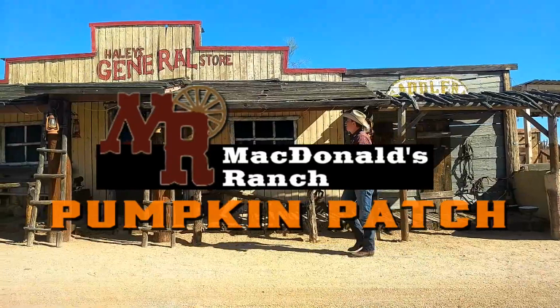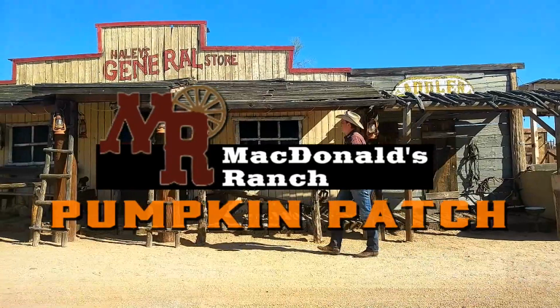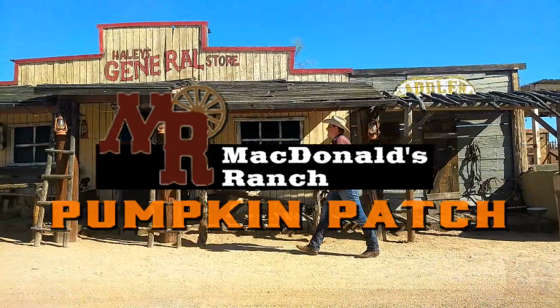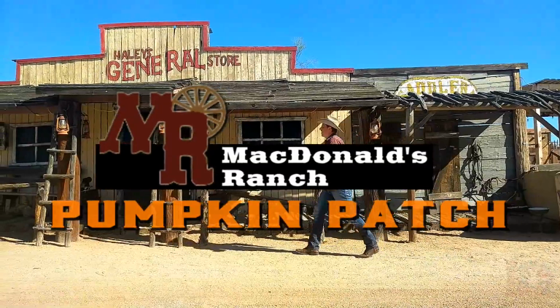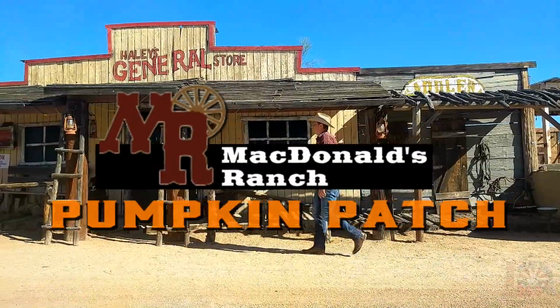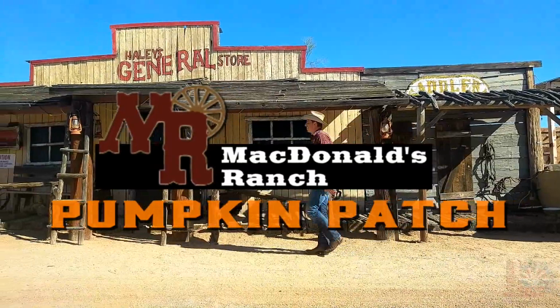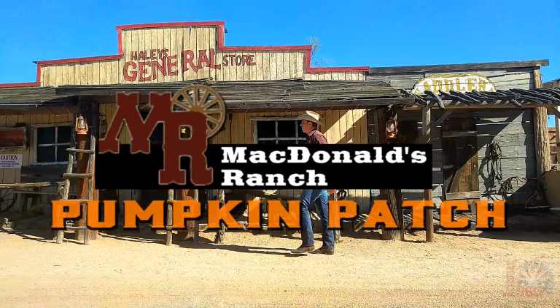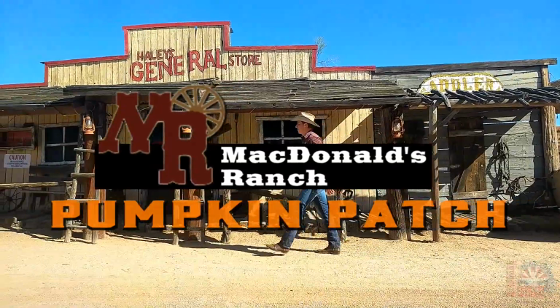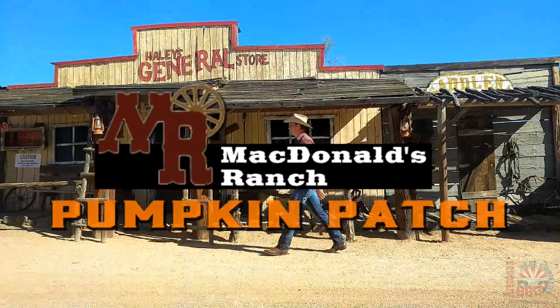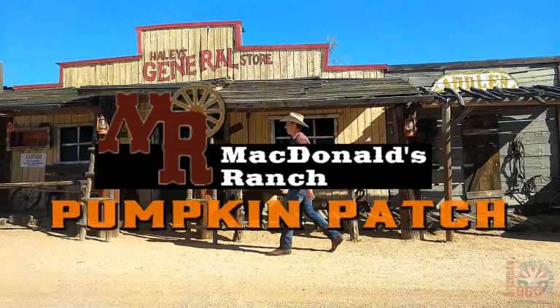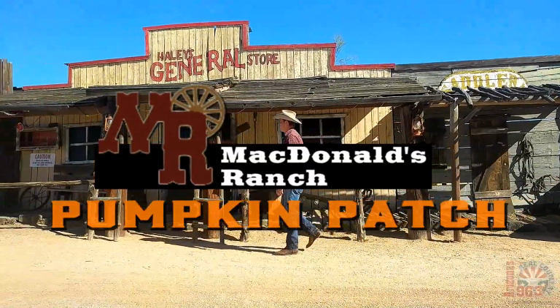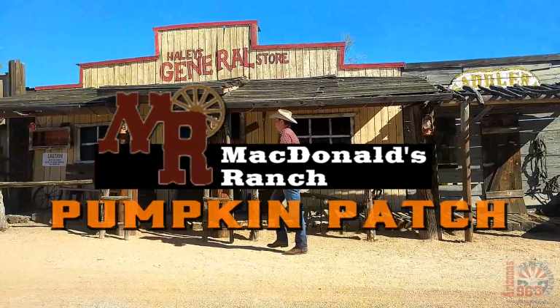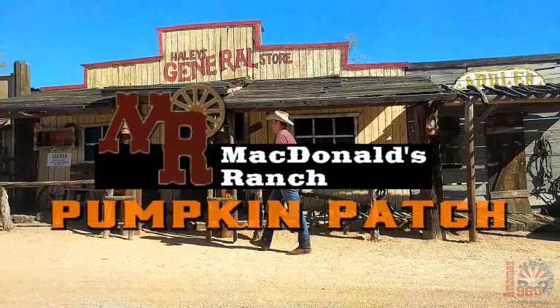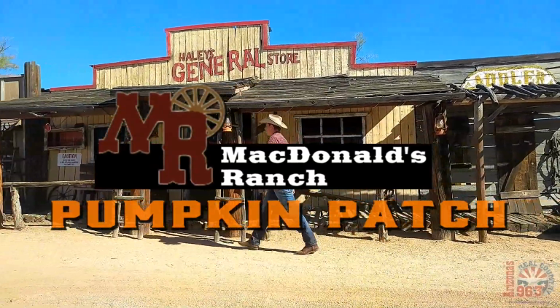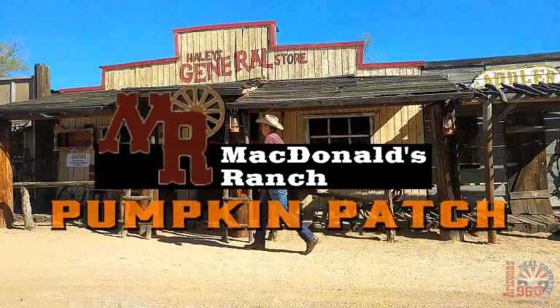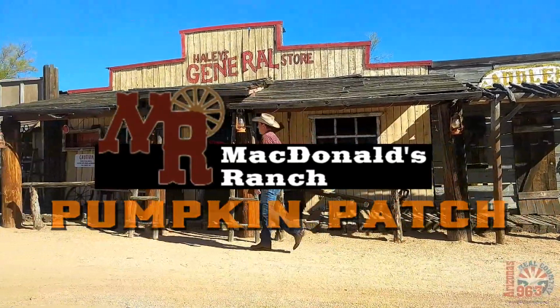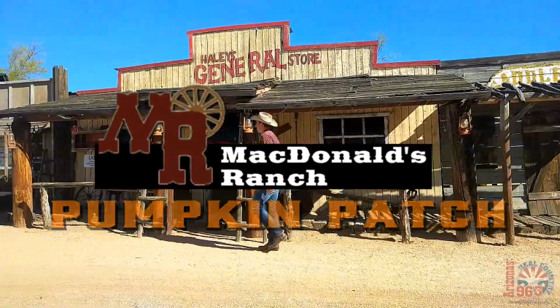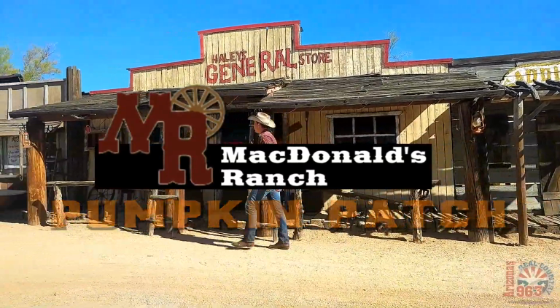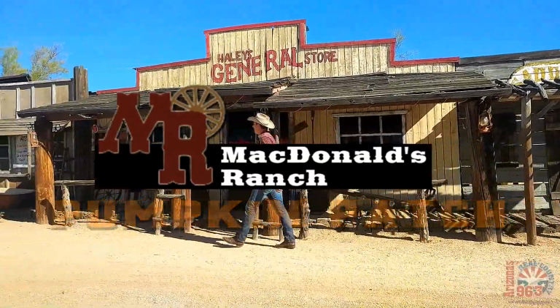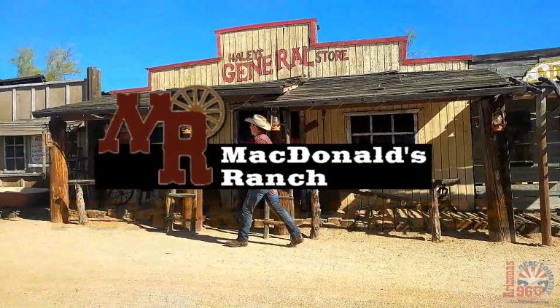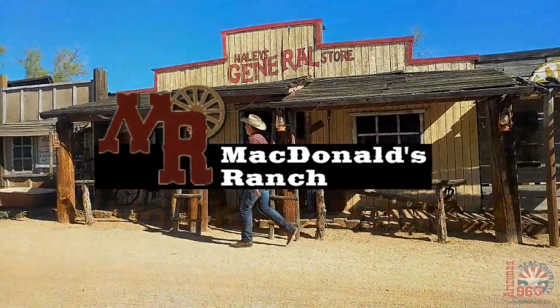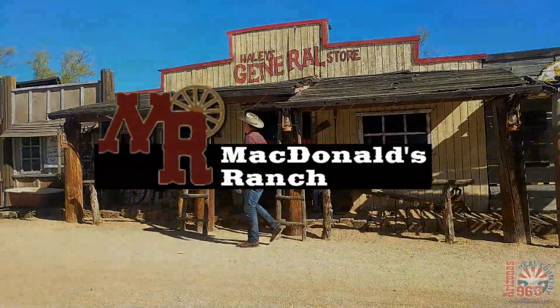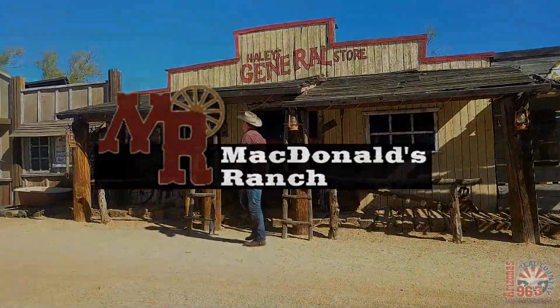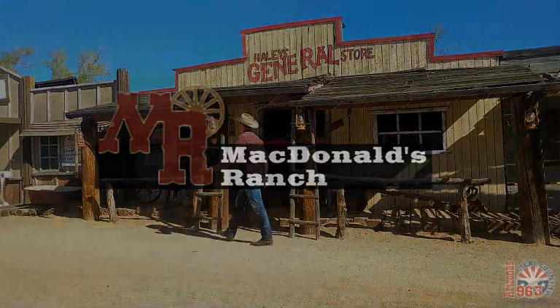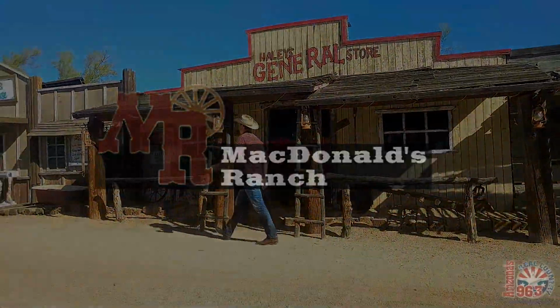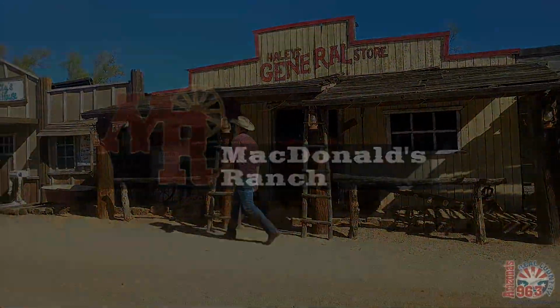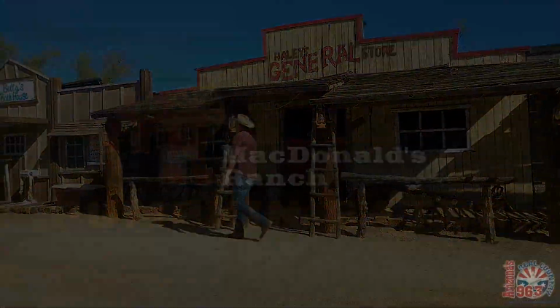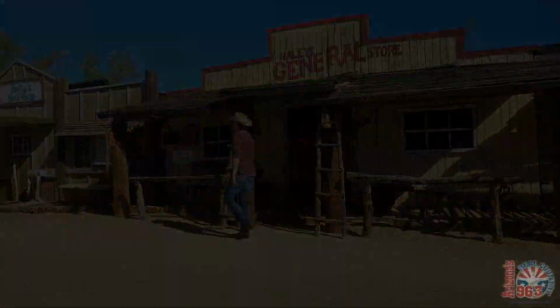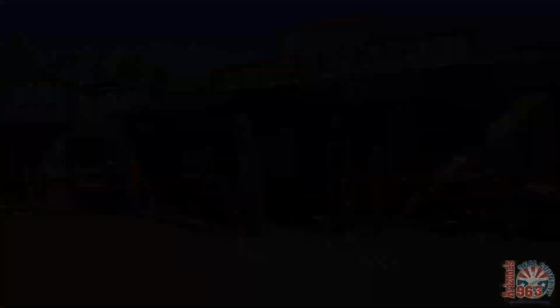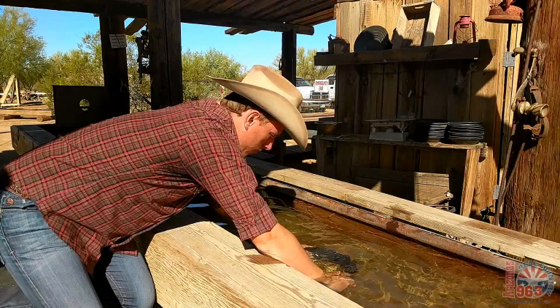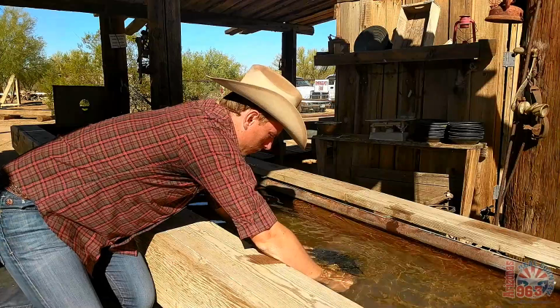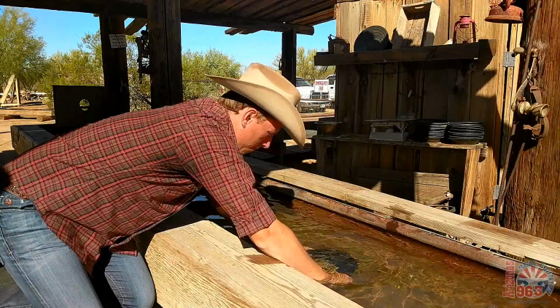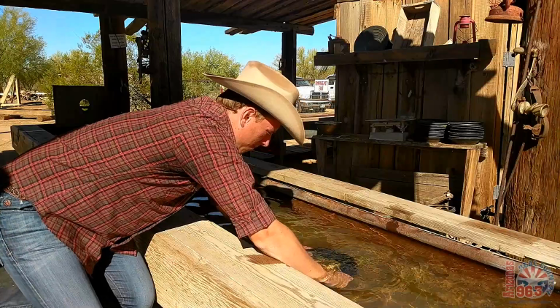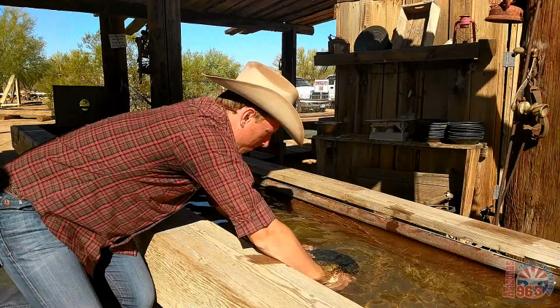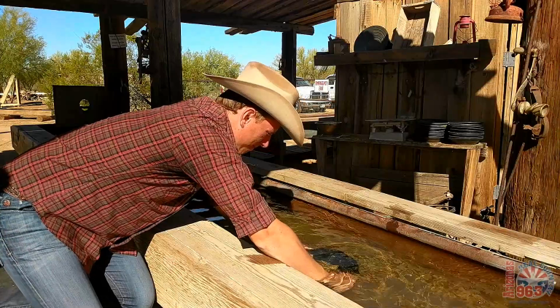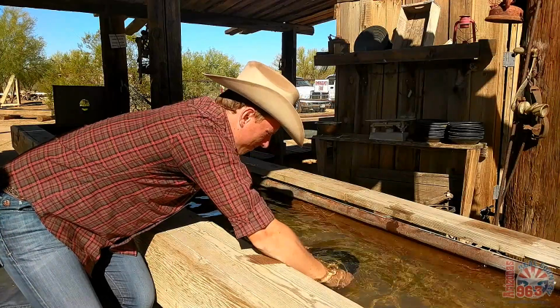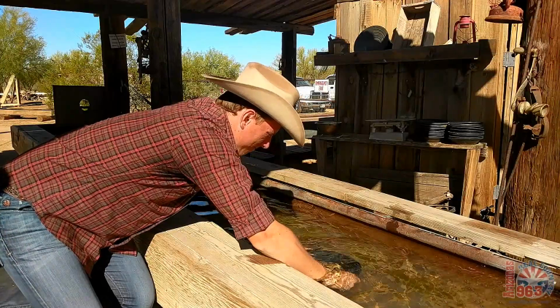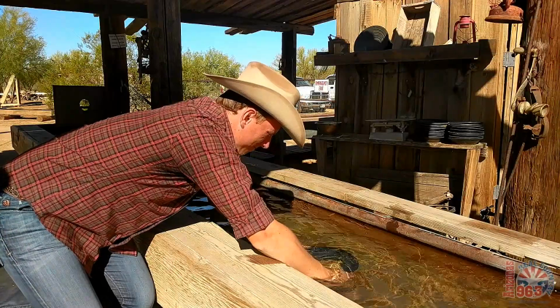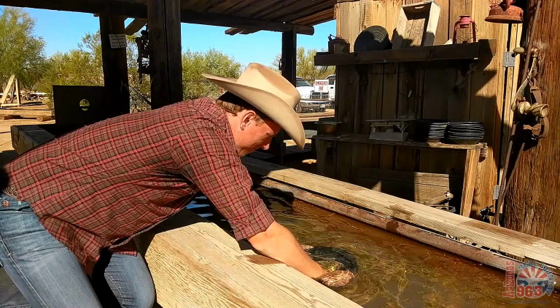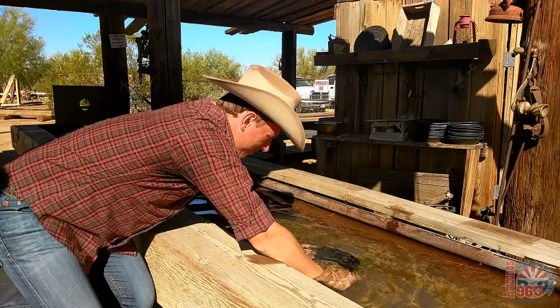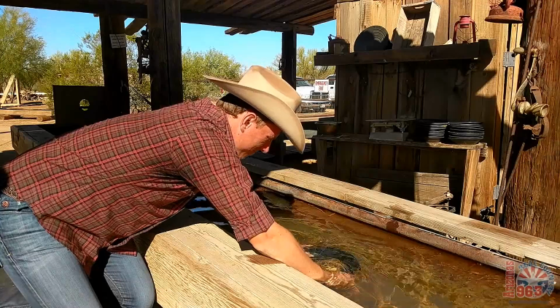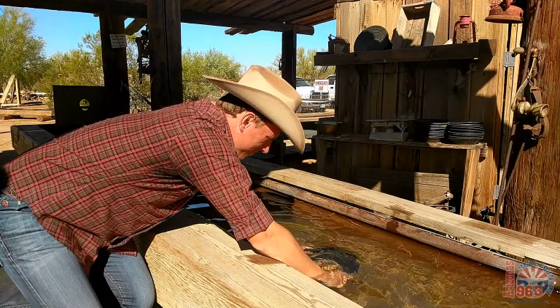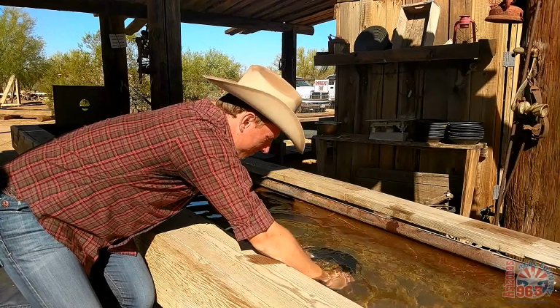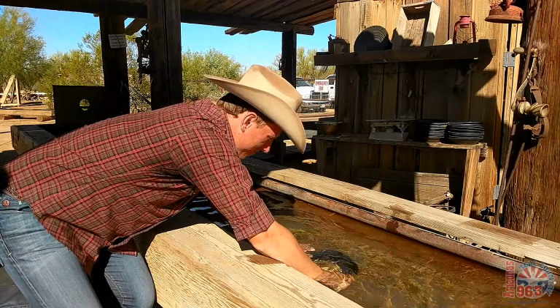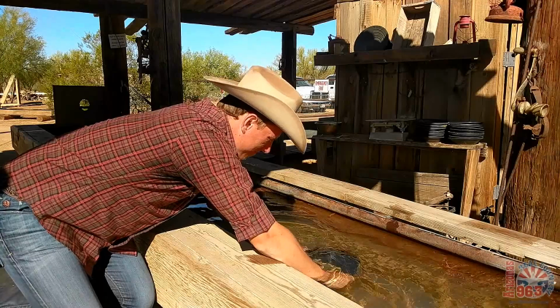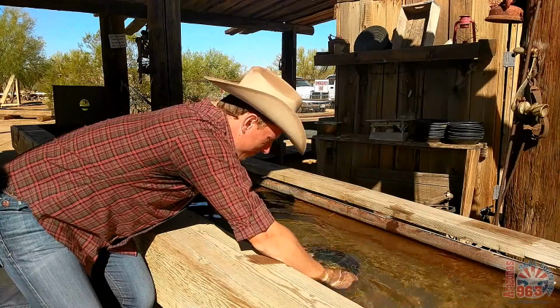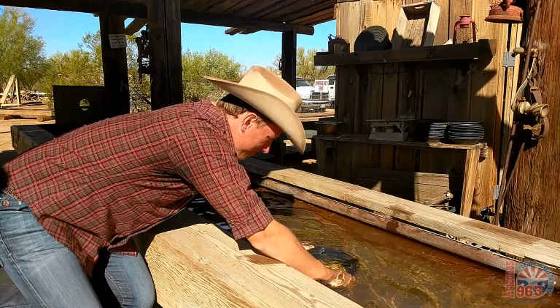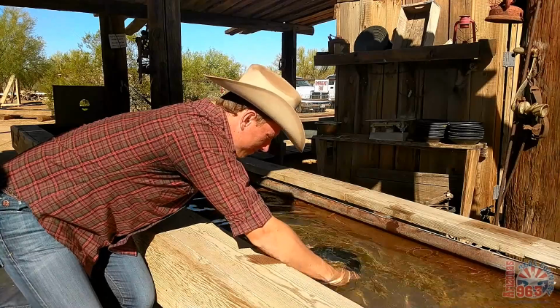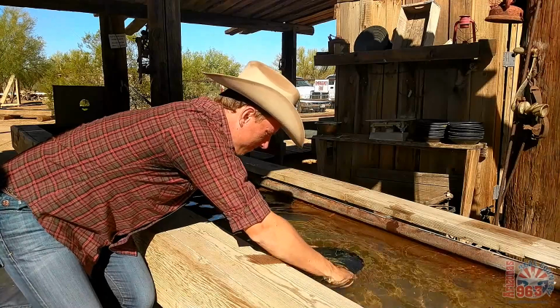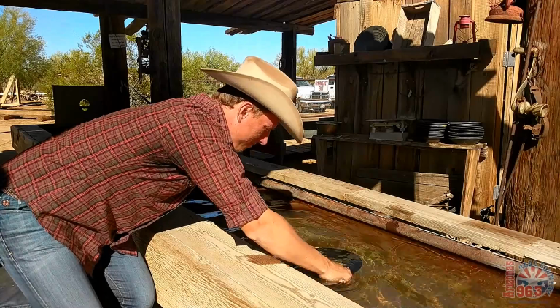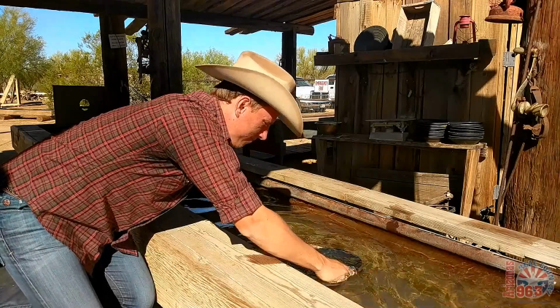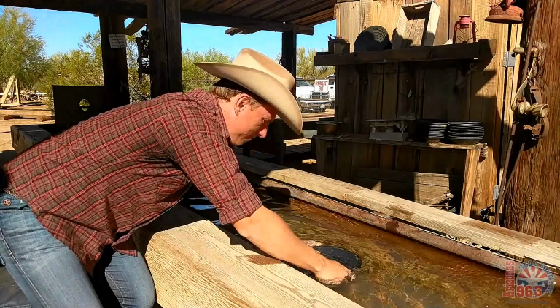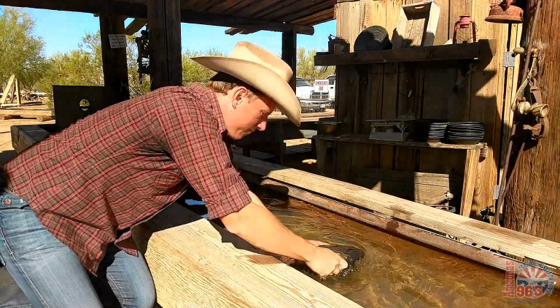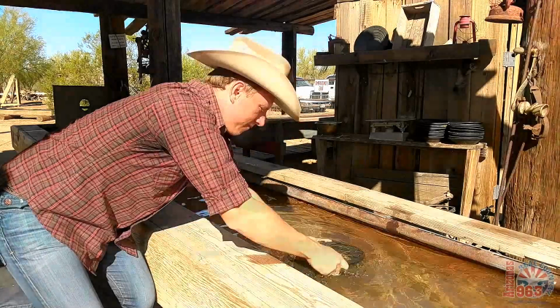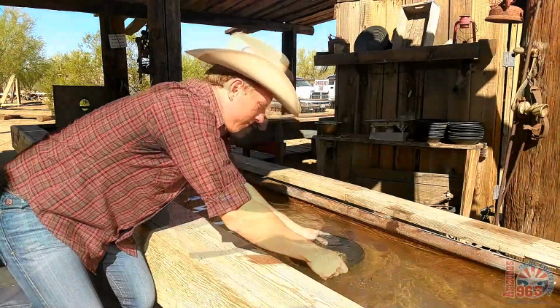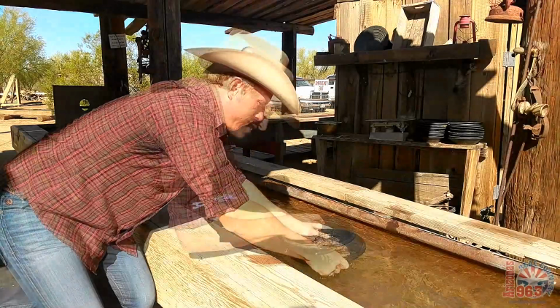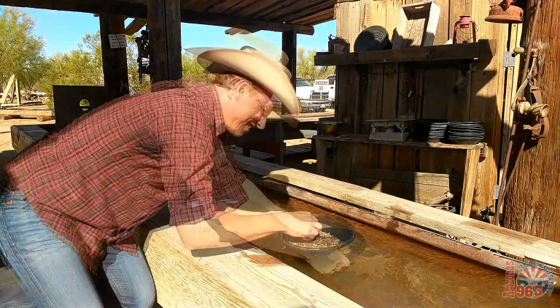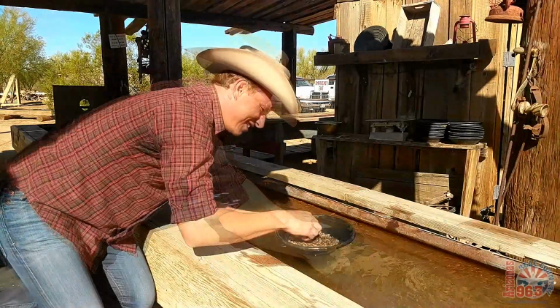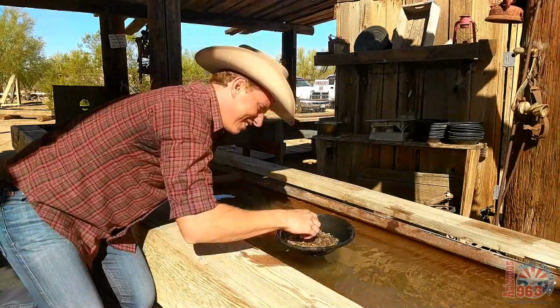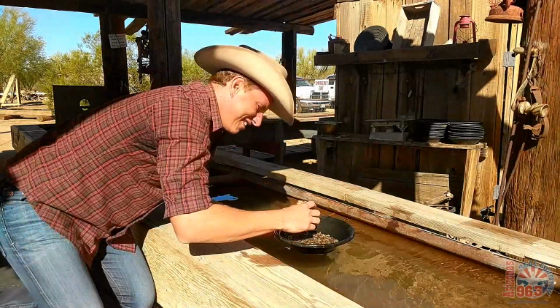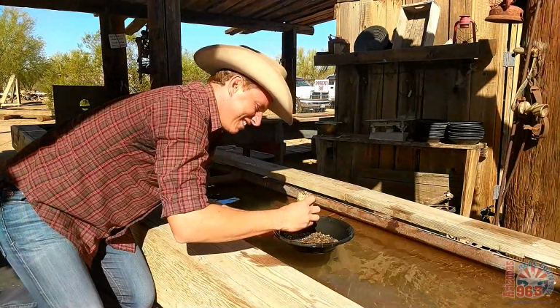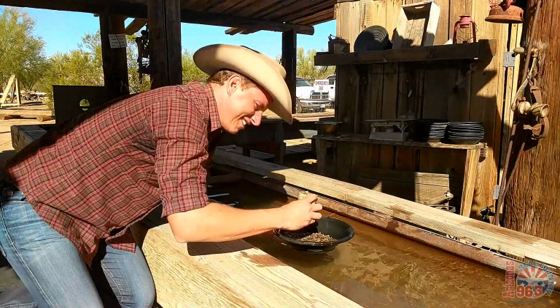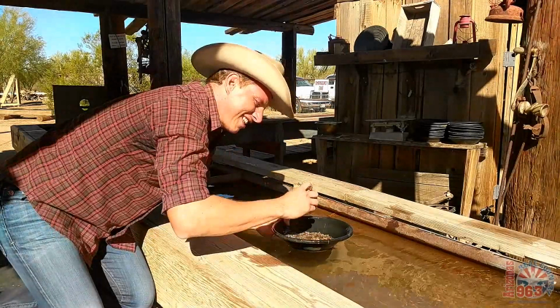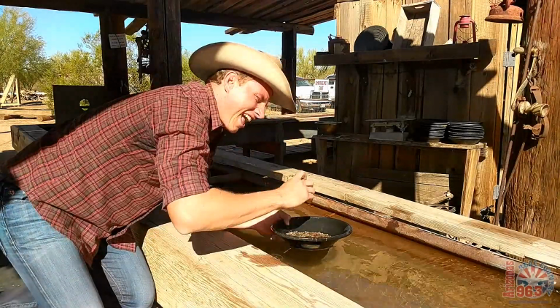There's plenty of room to walk around. You can pan for gold — you might even strike it rich. Glorious gold!